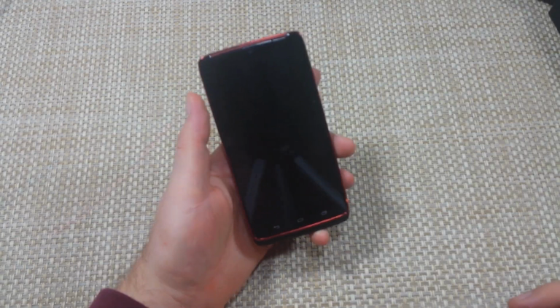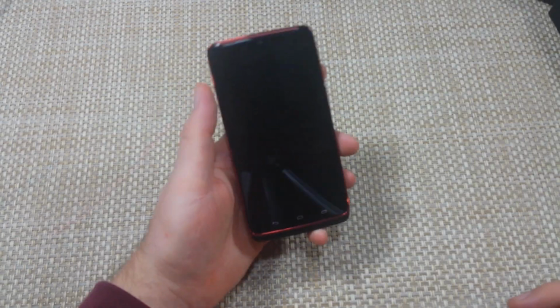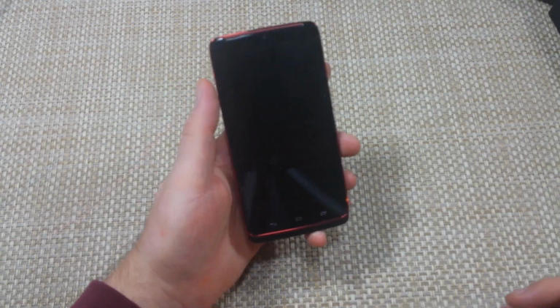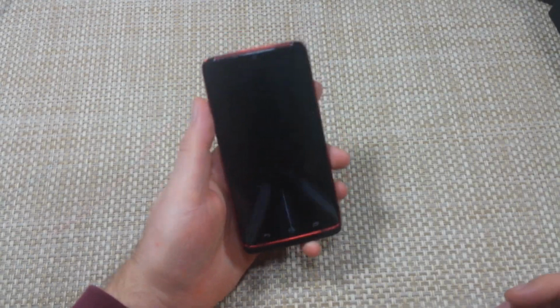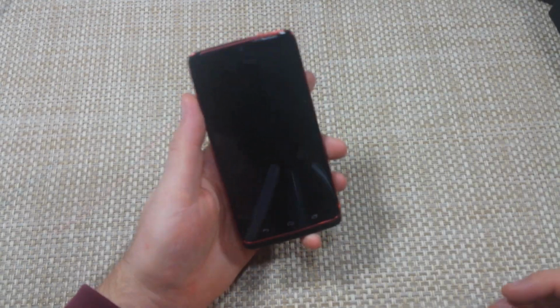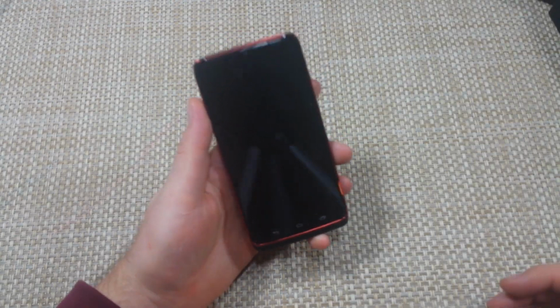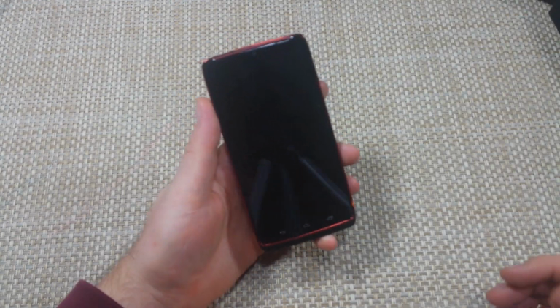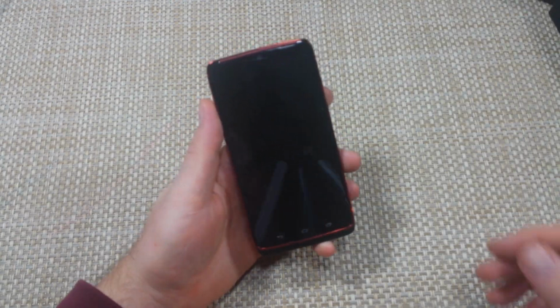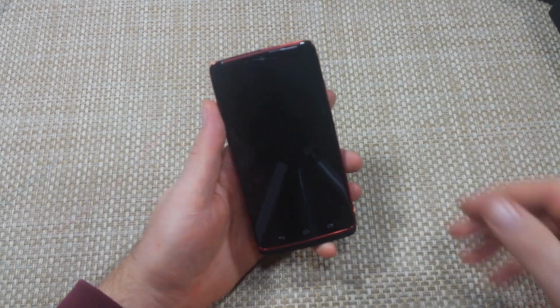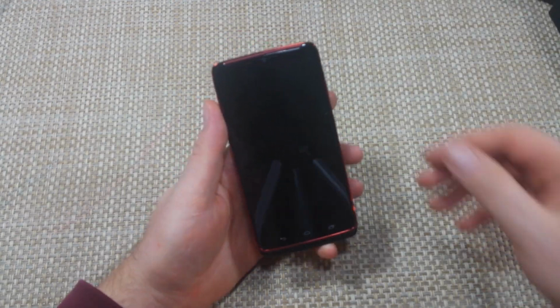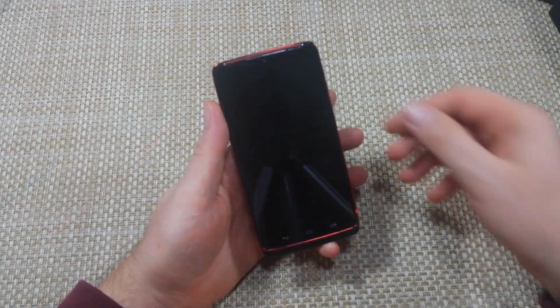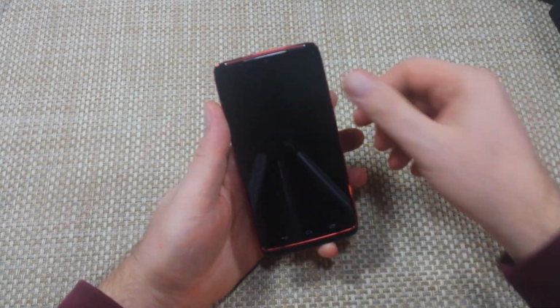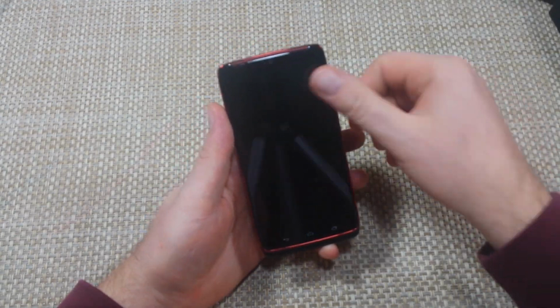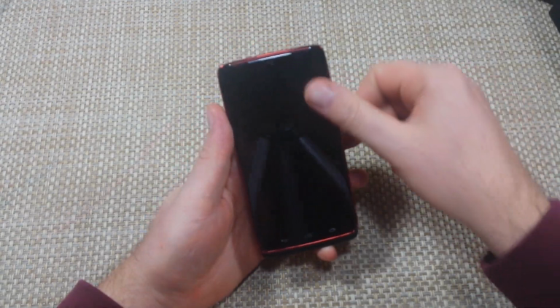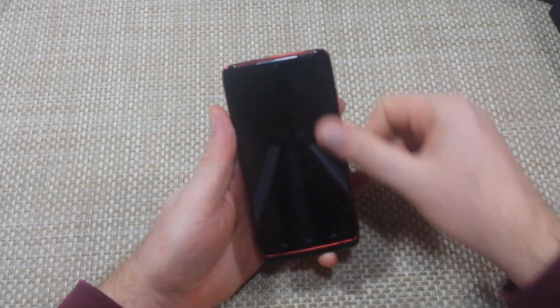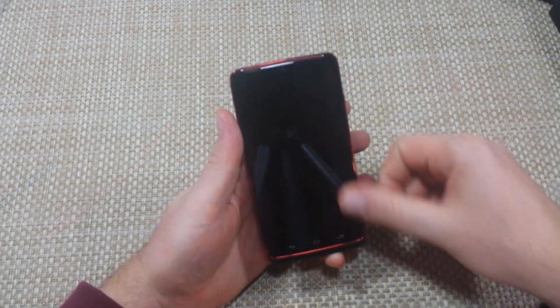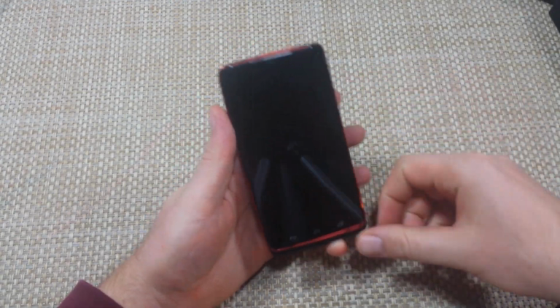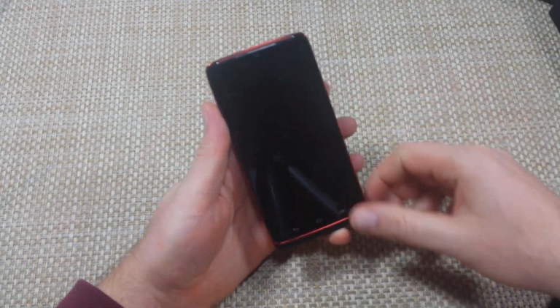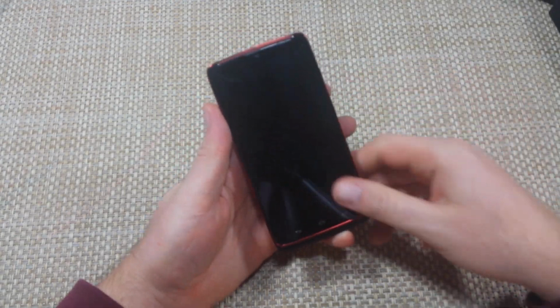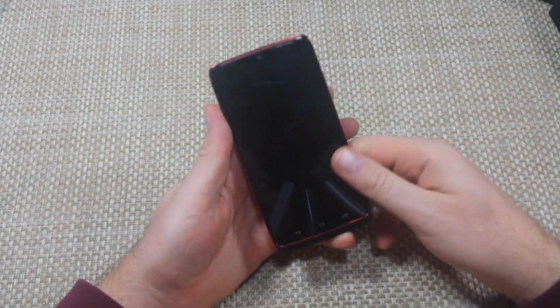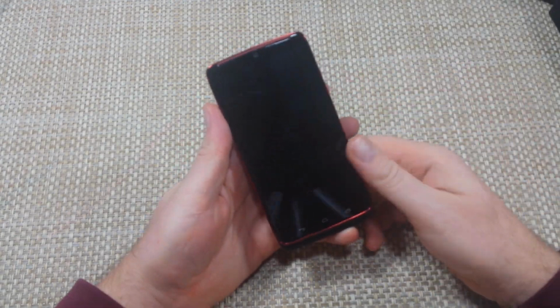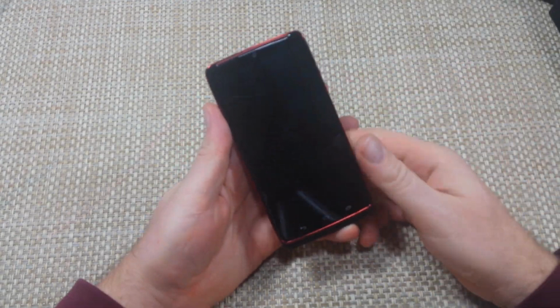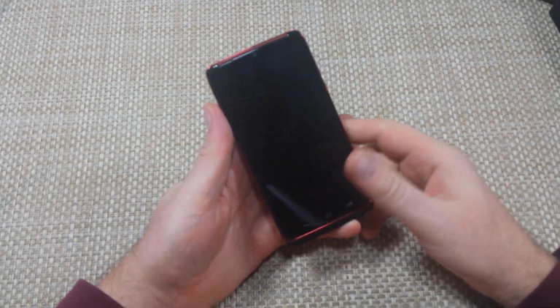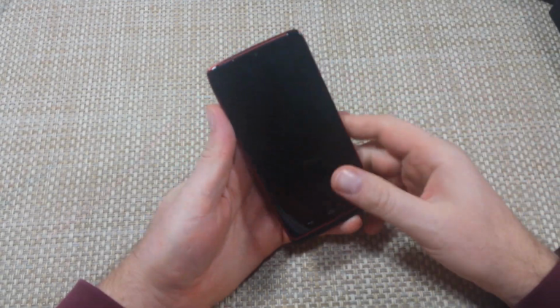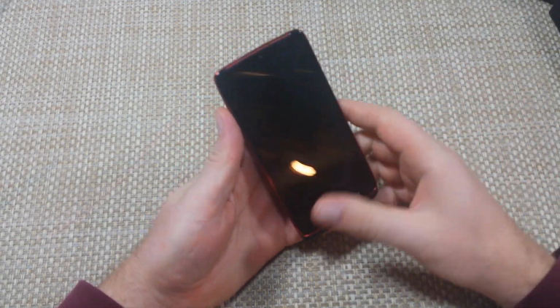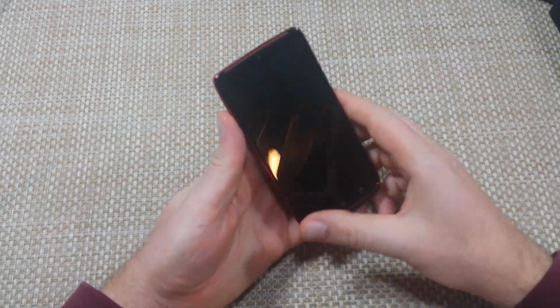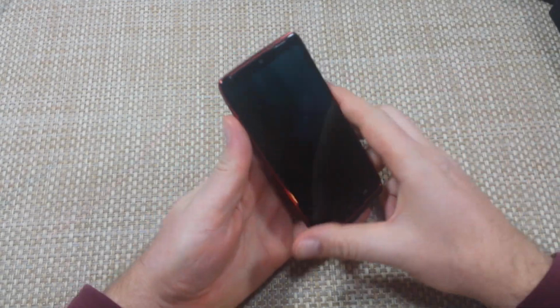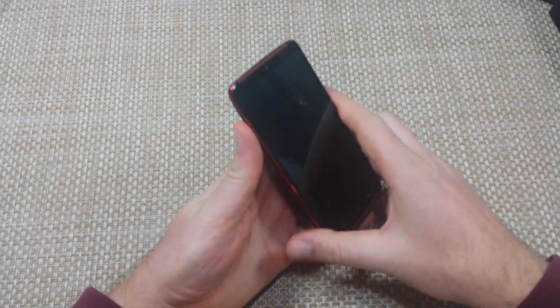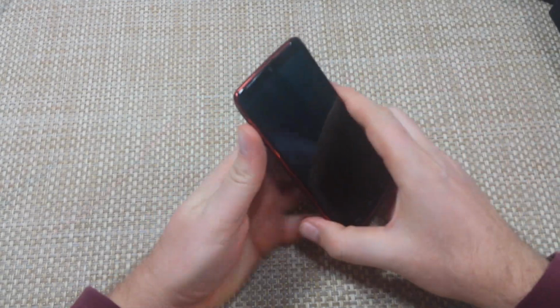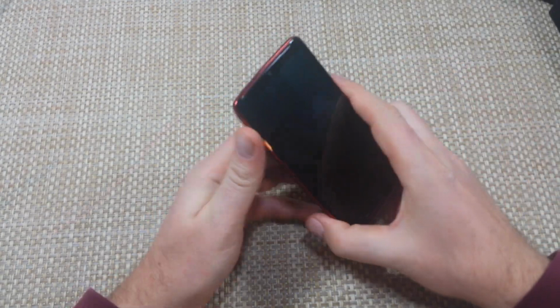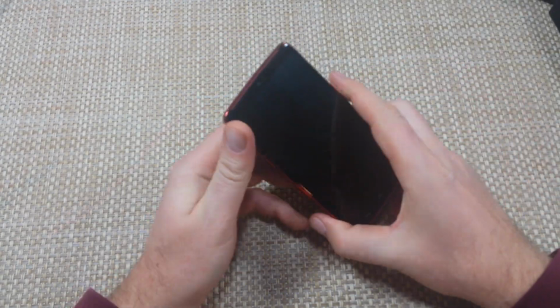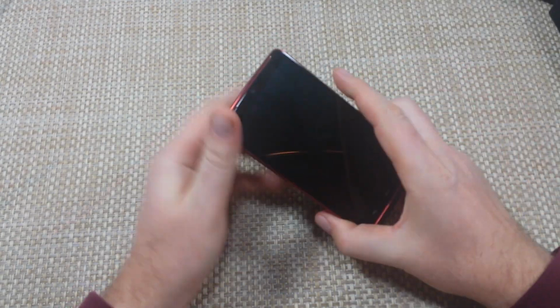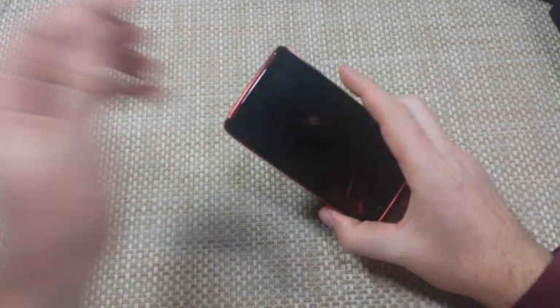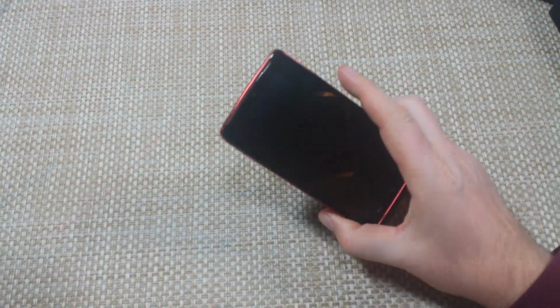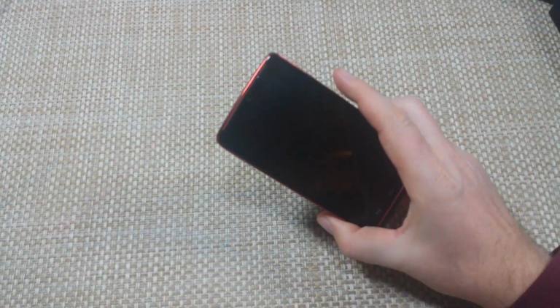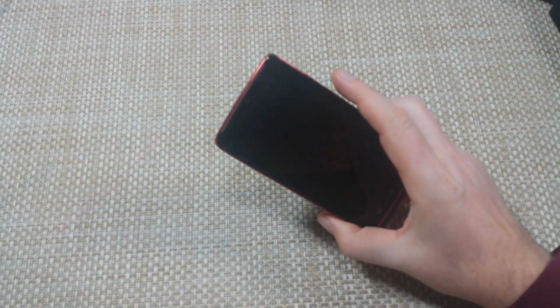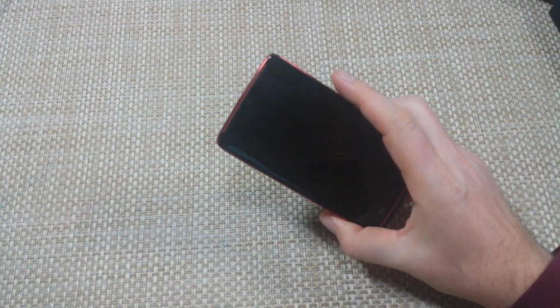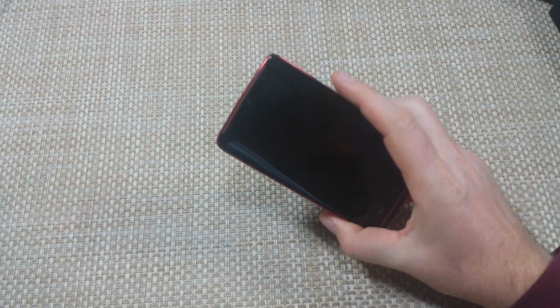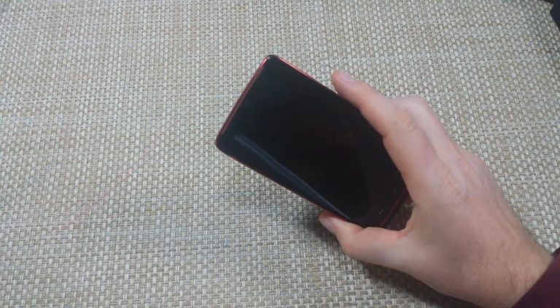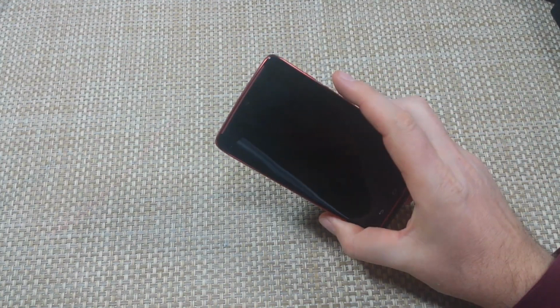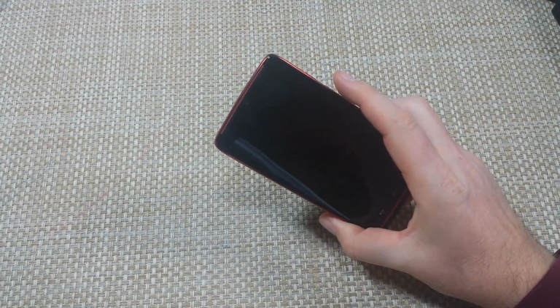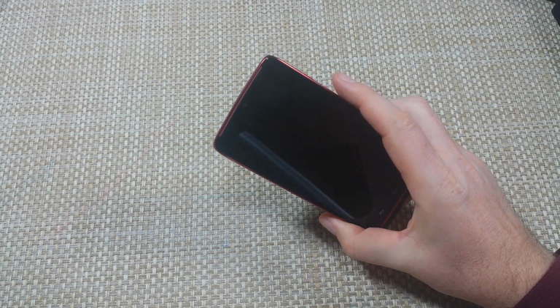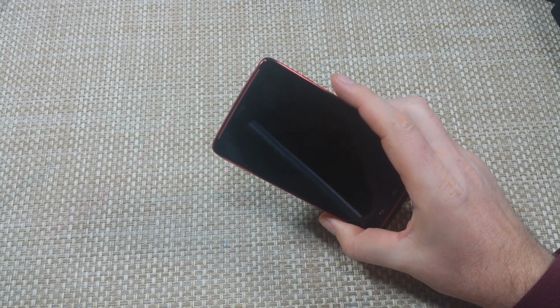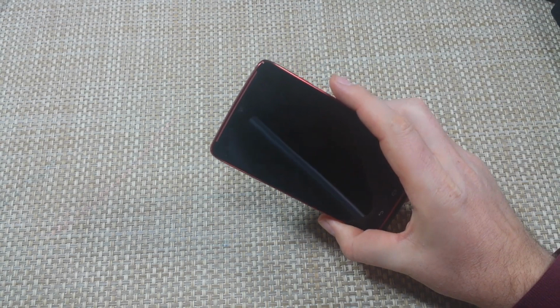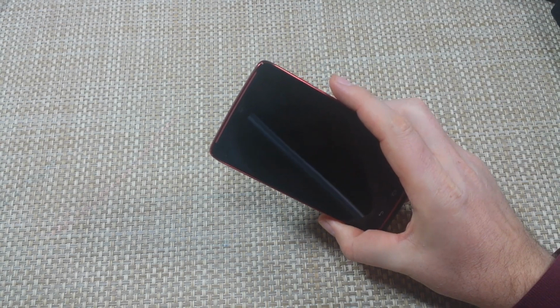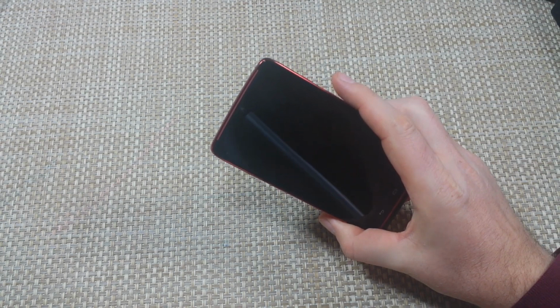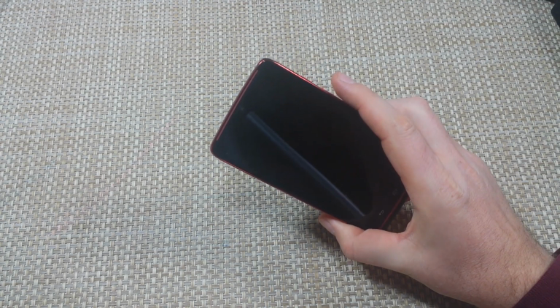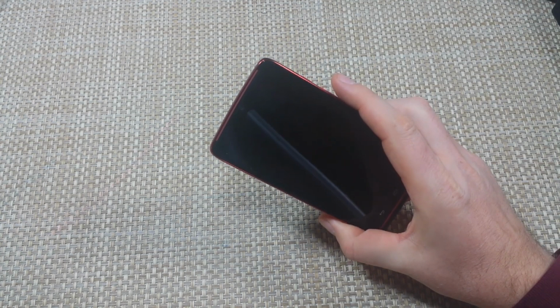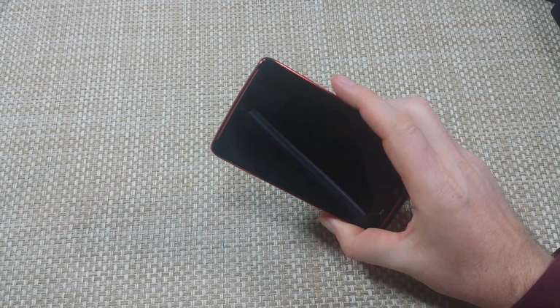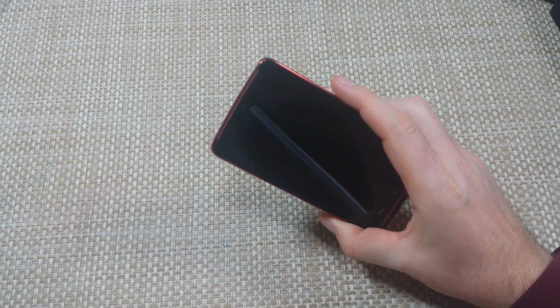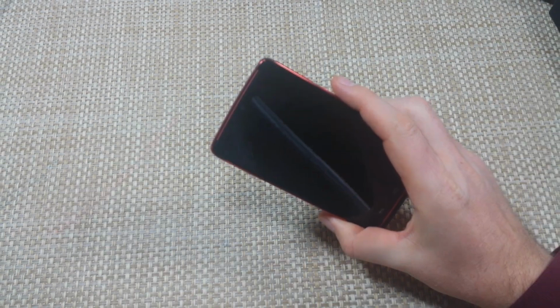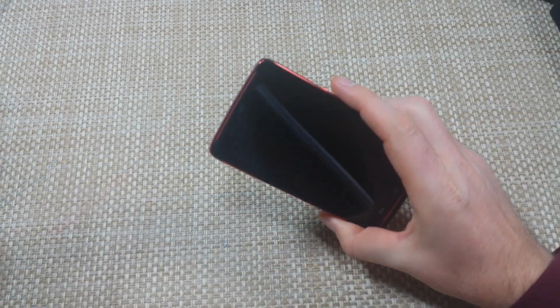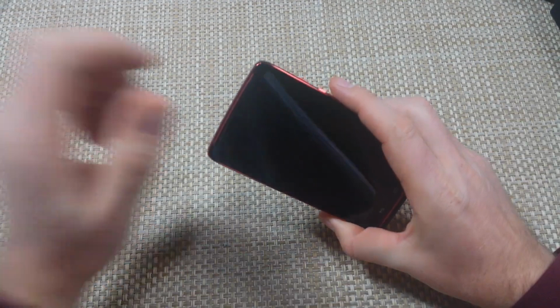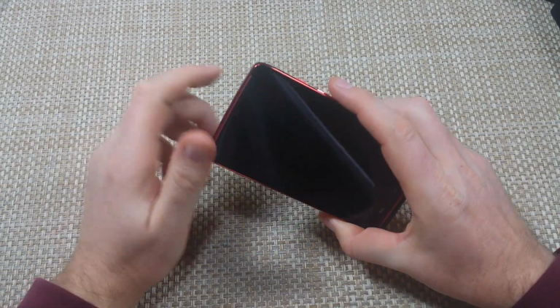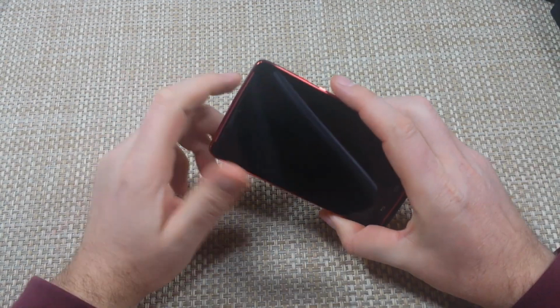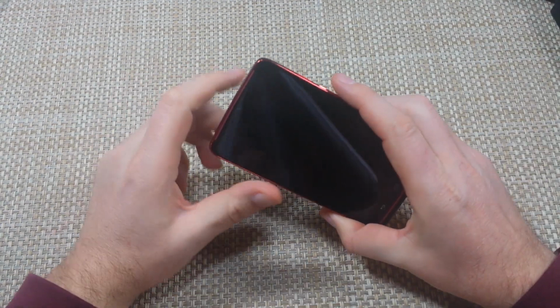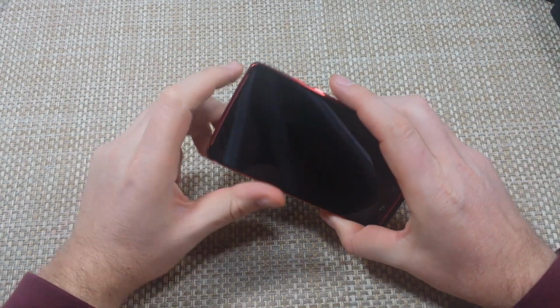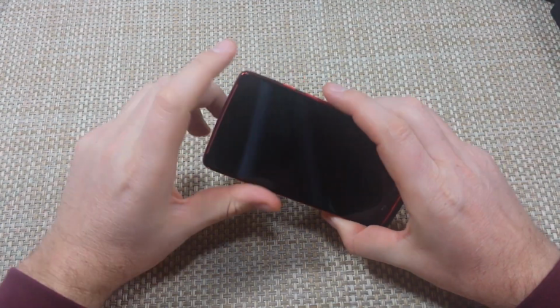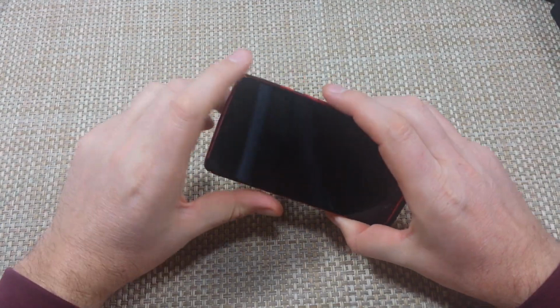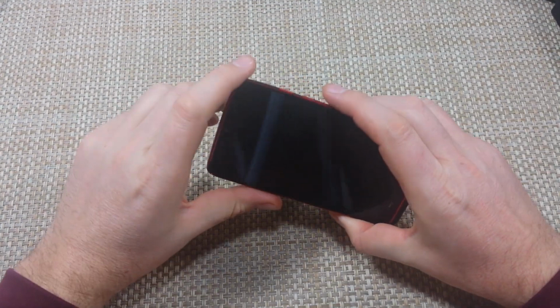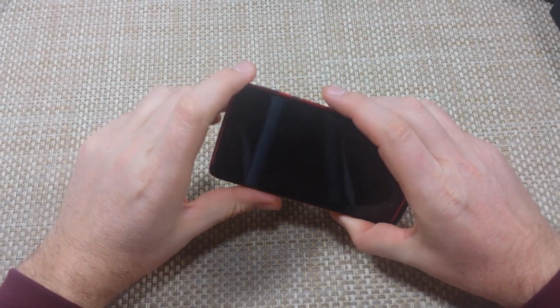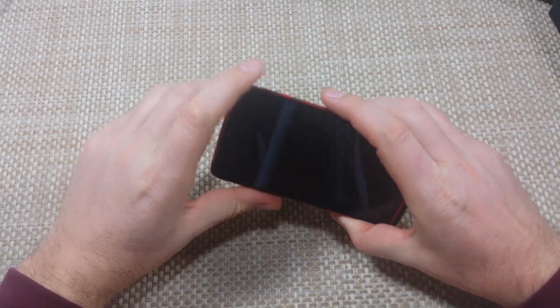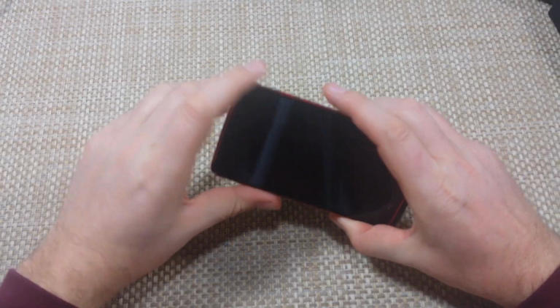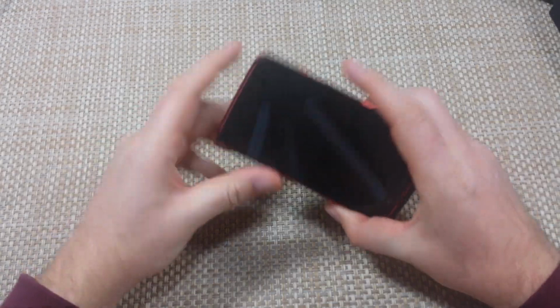Hey everybody, this is a quick informational video. I got the new Droid Turbo and I'm going to show you the two ways how to put the phone into safe mode.